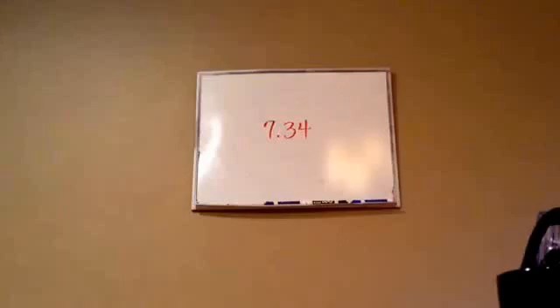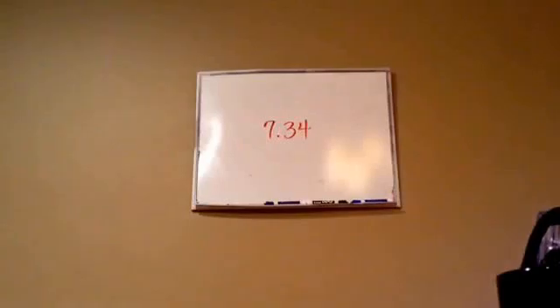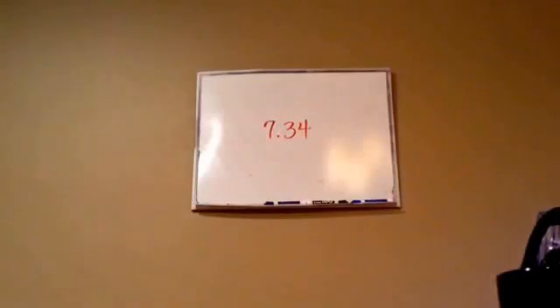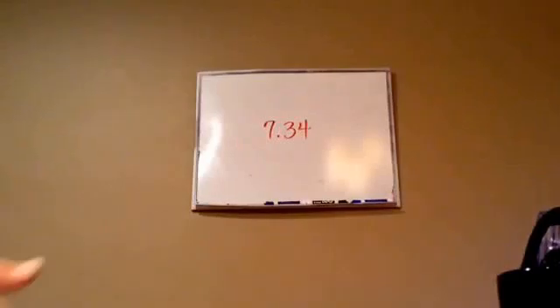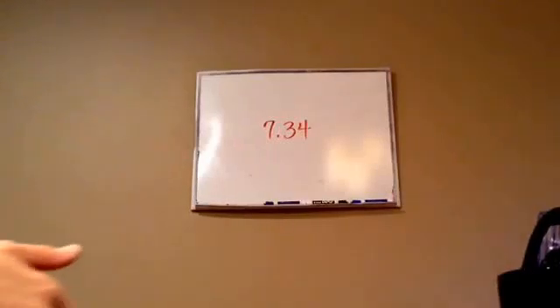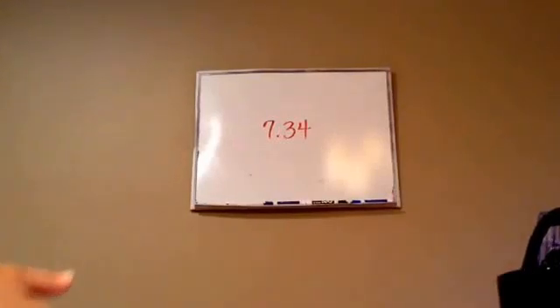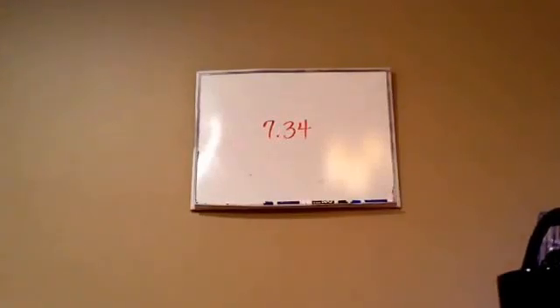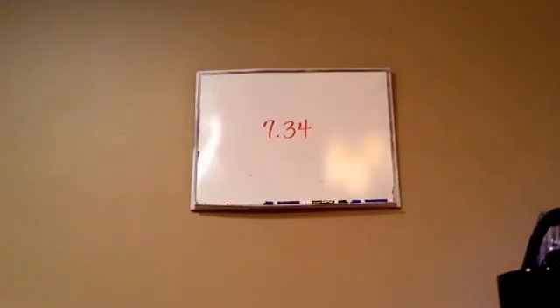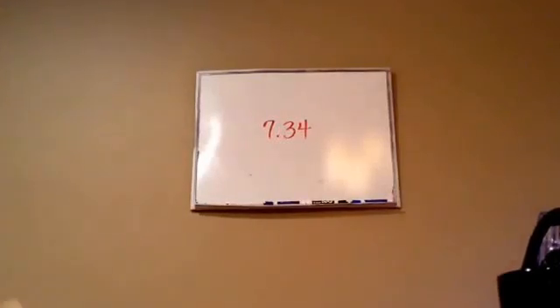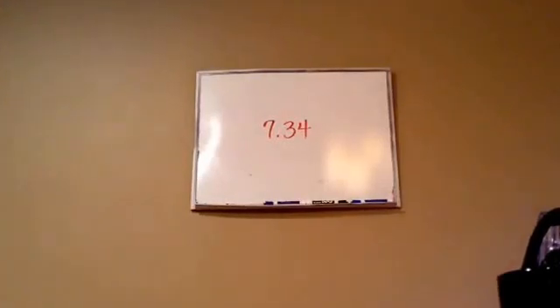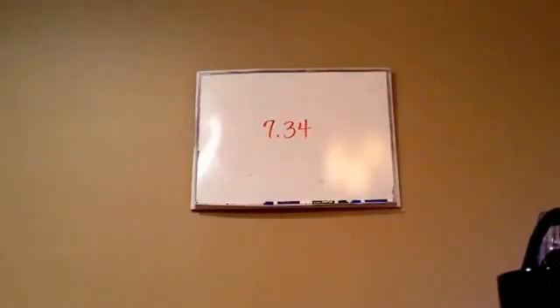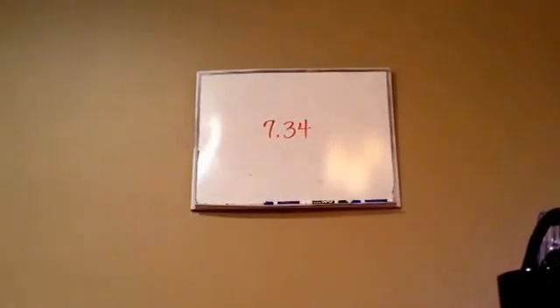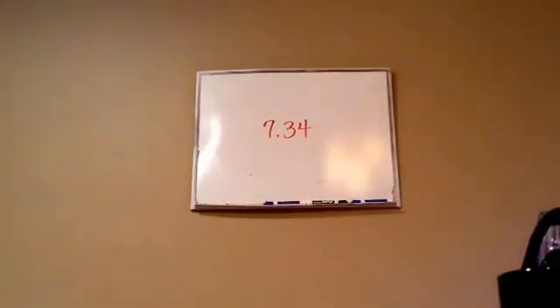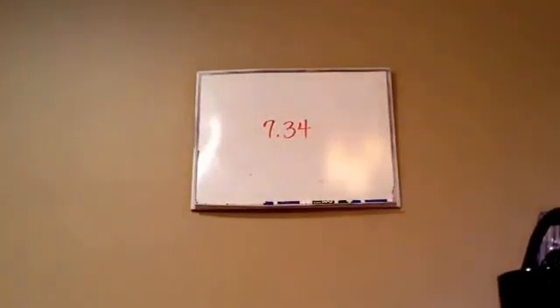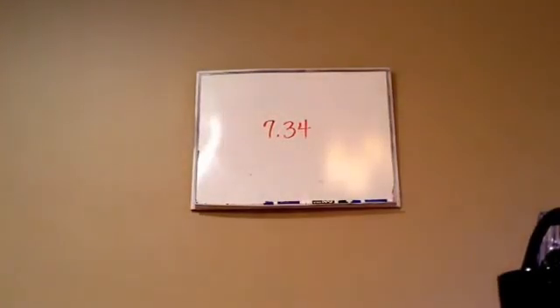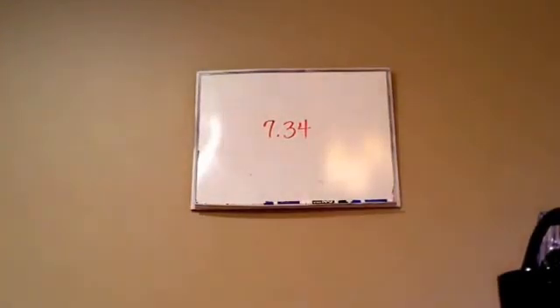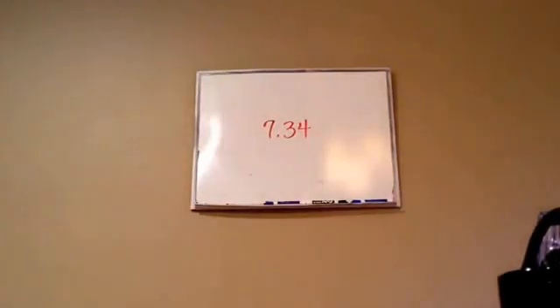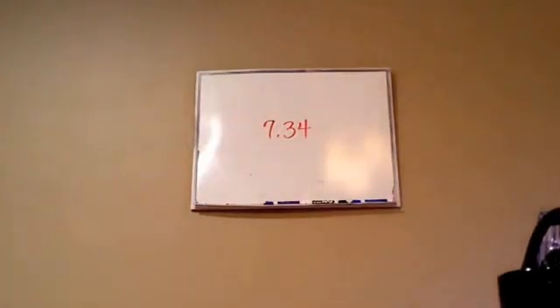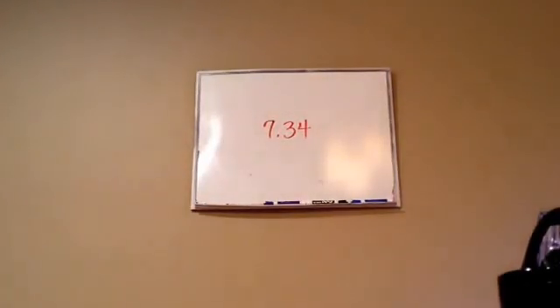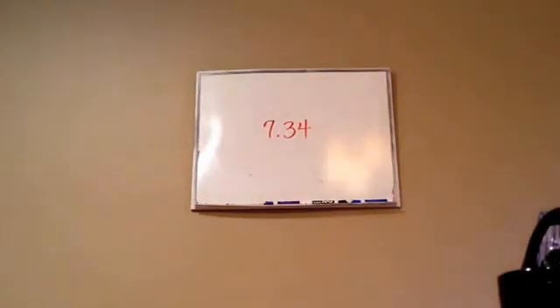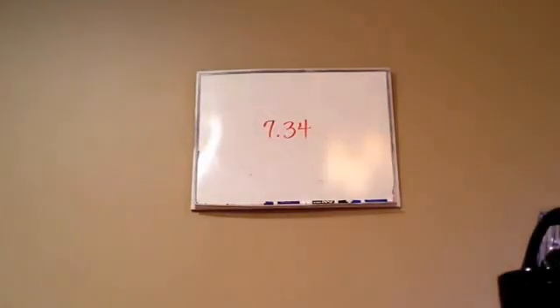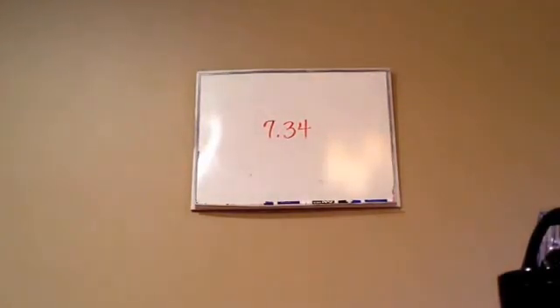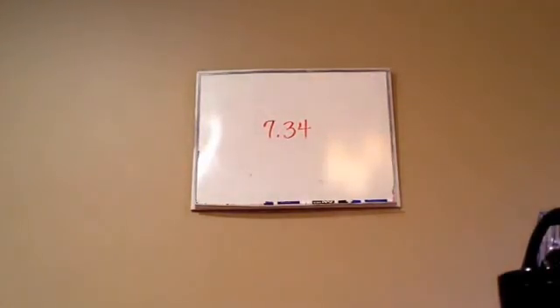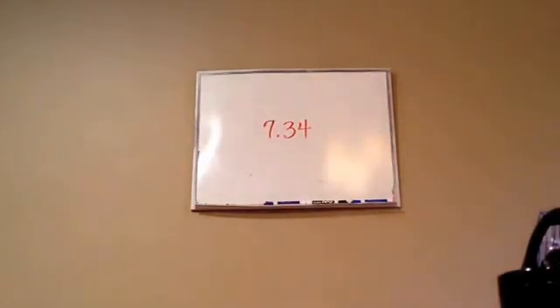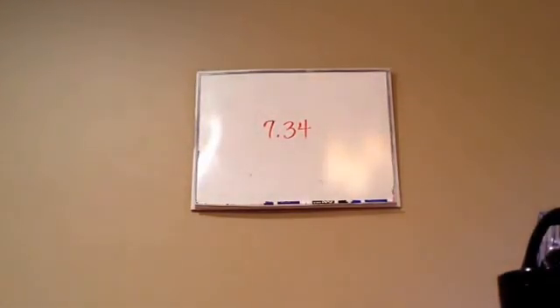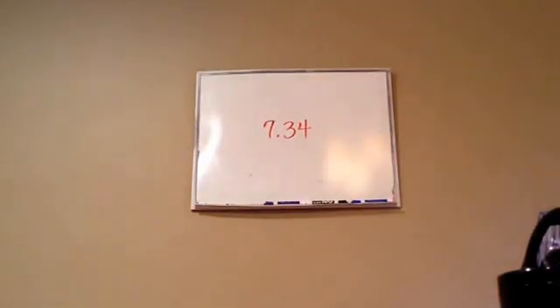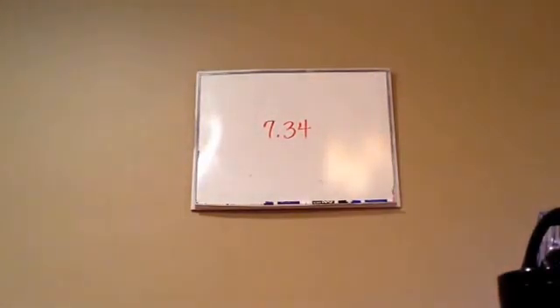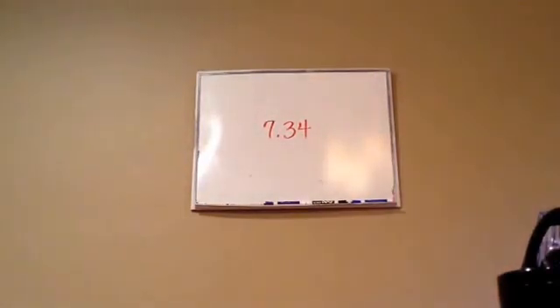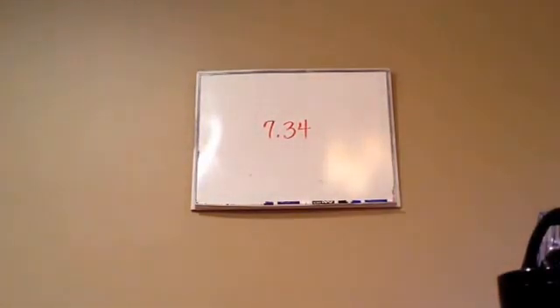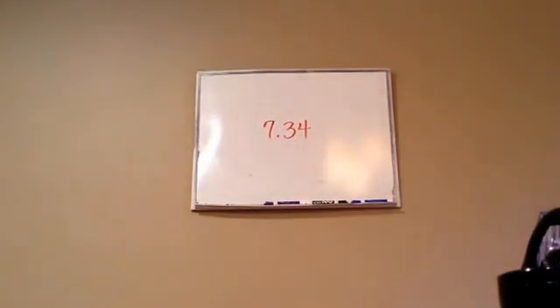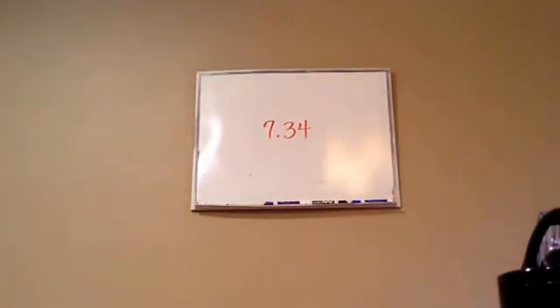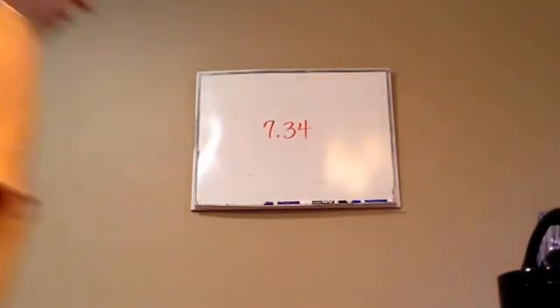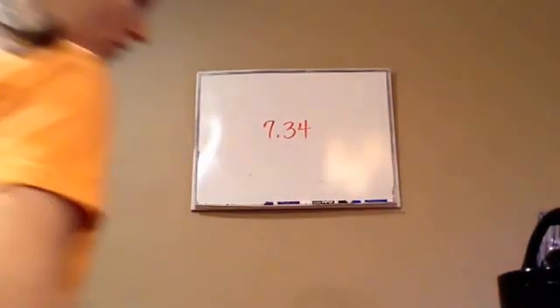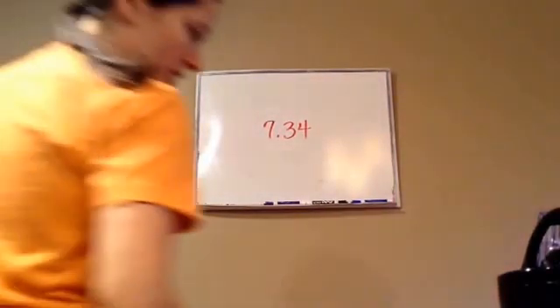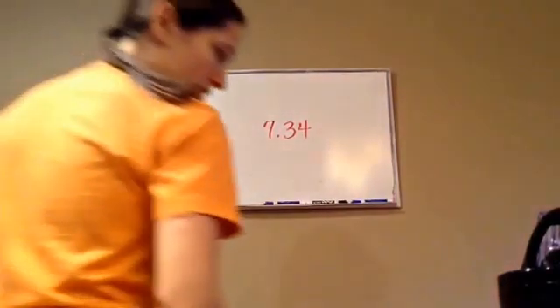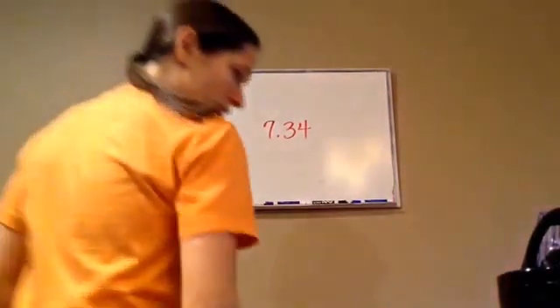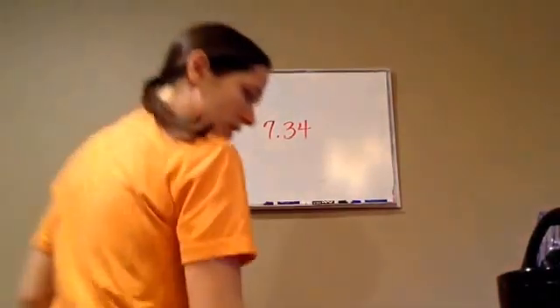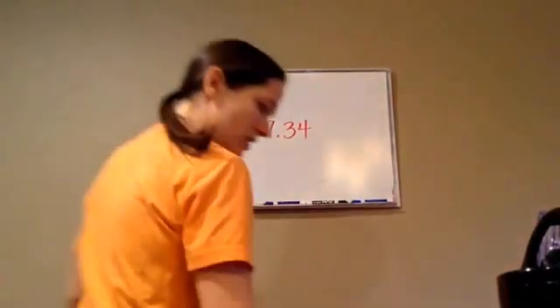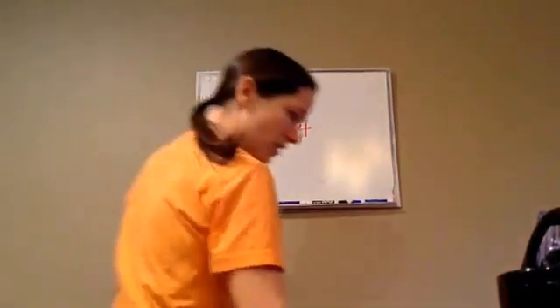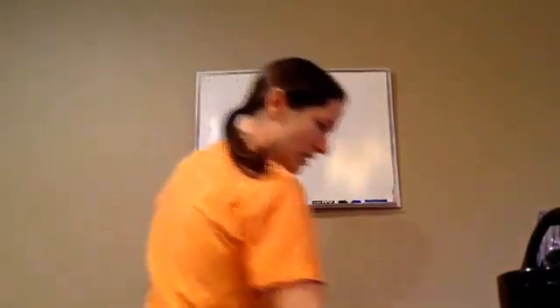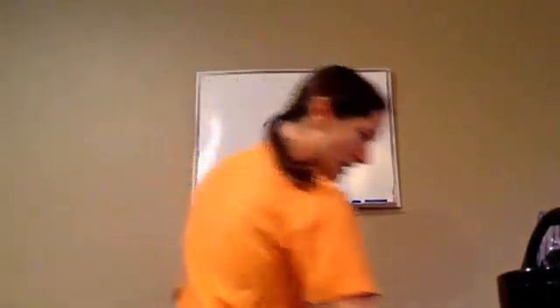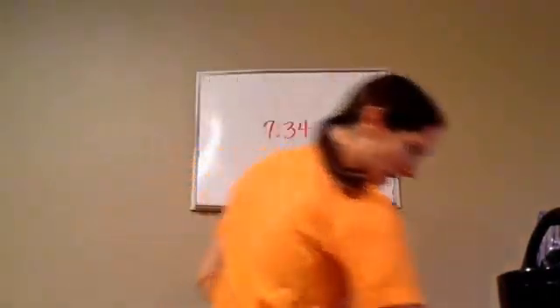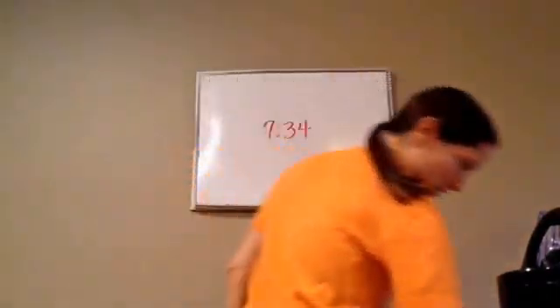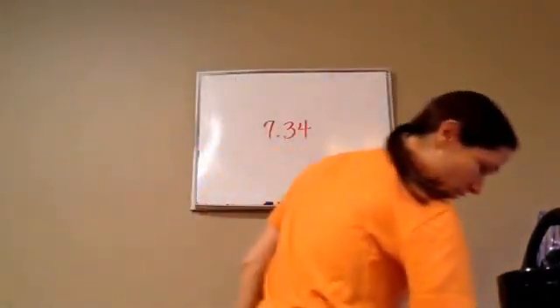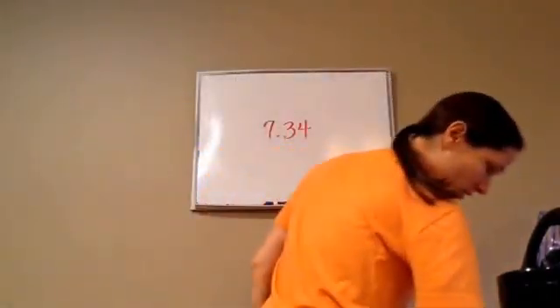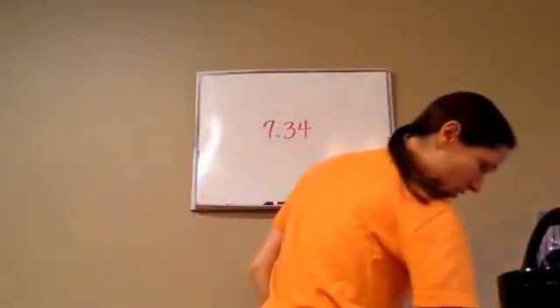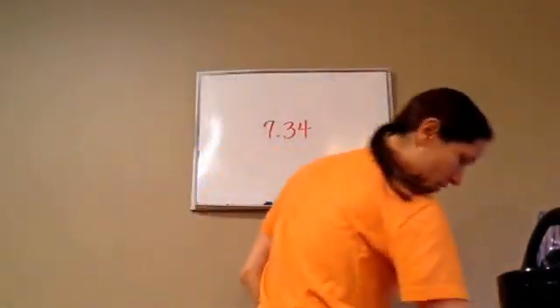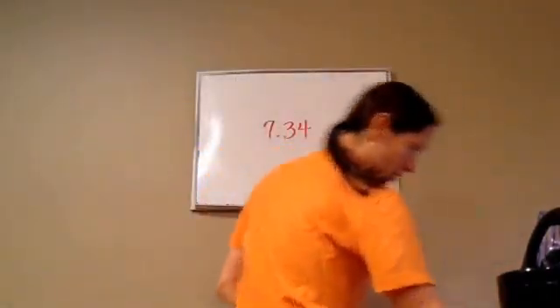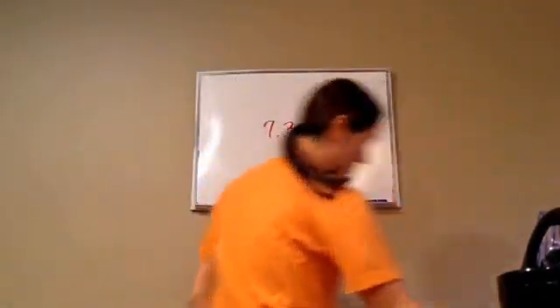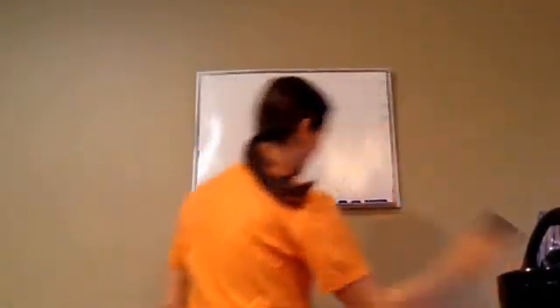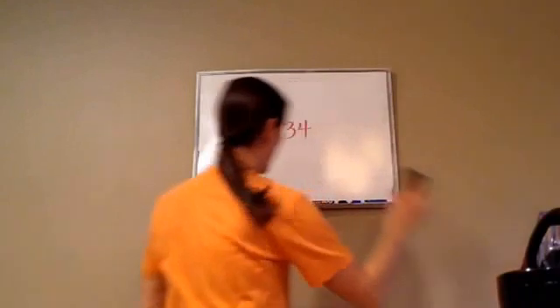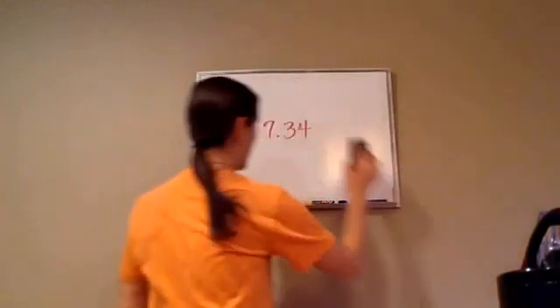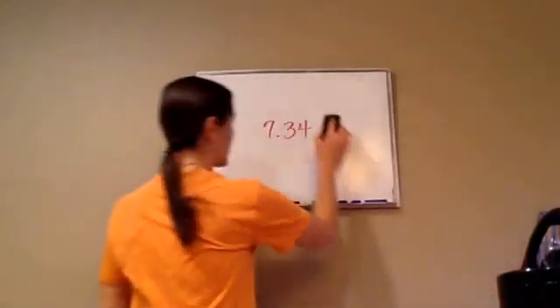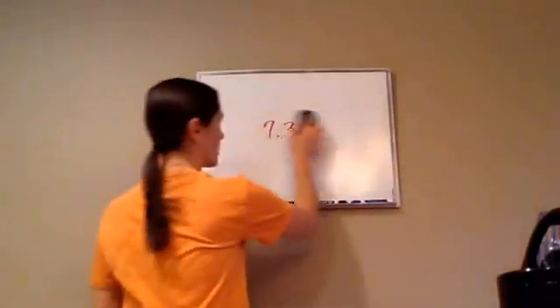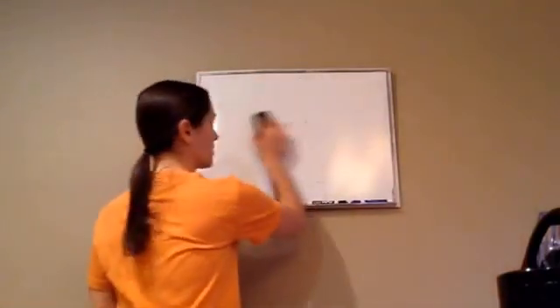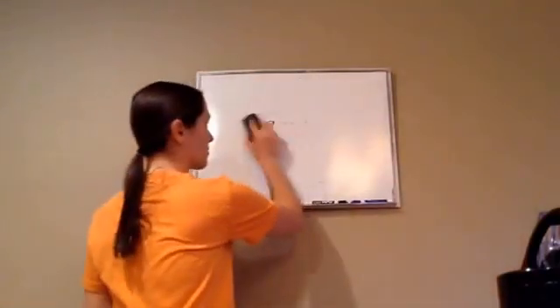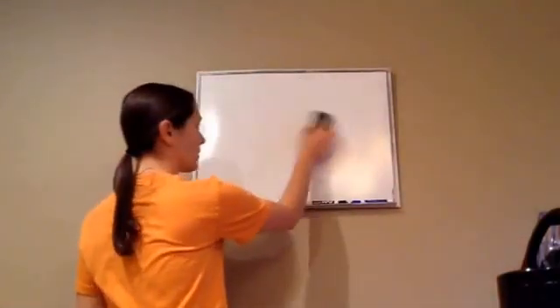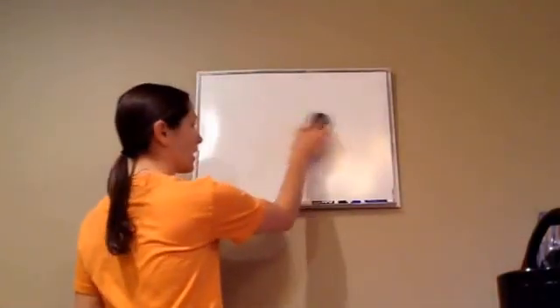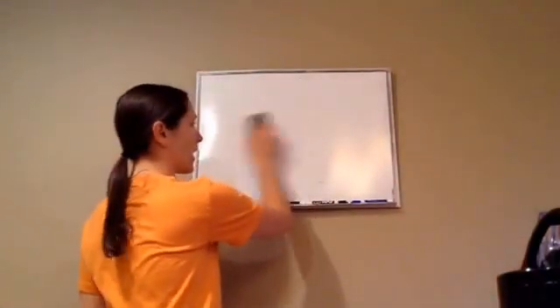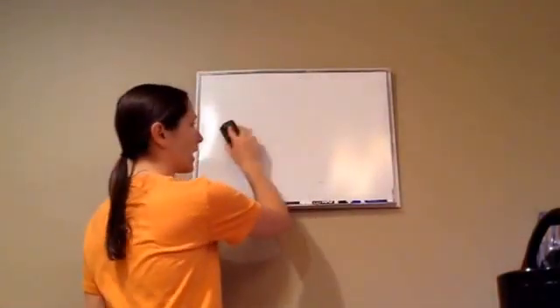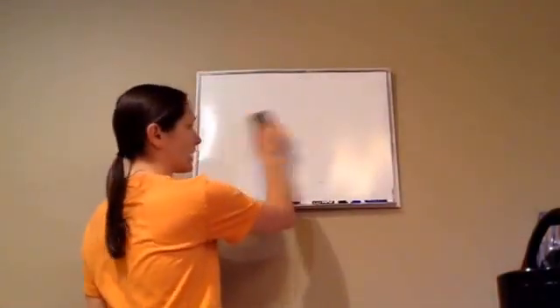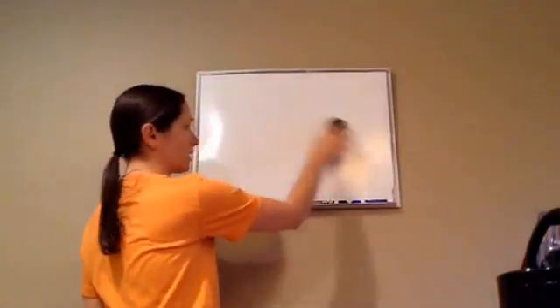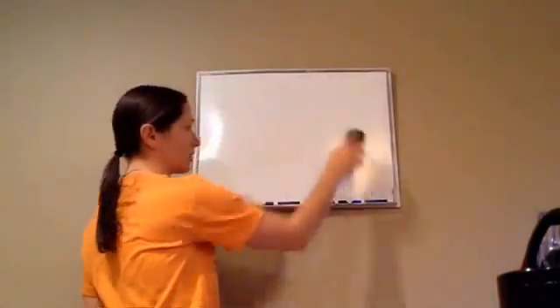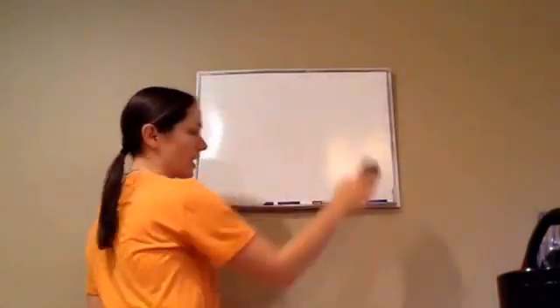Alright, 7th grade, lesson 34. This one is on decimal numbers on the number line.